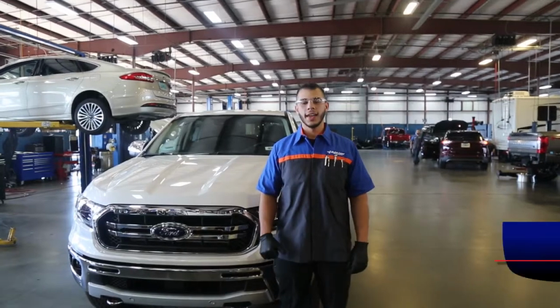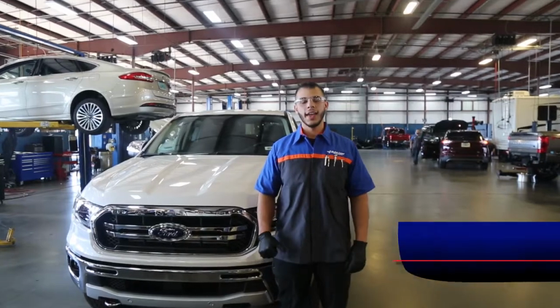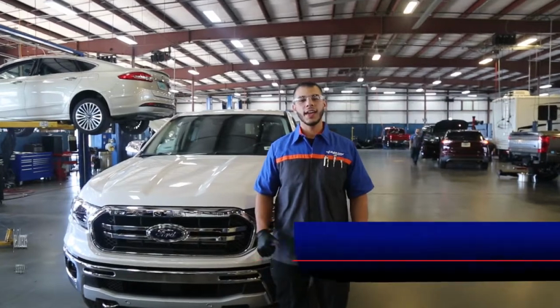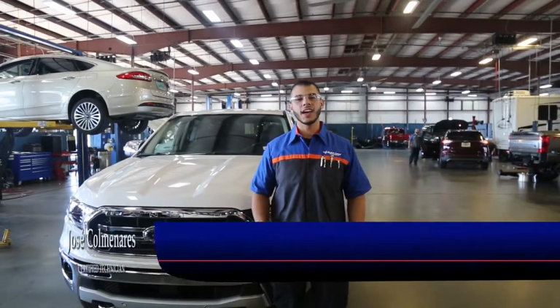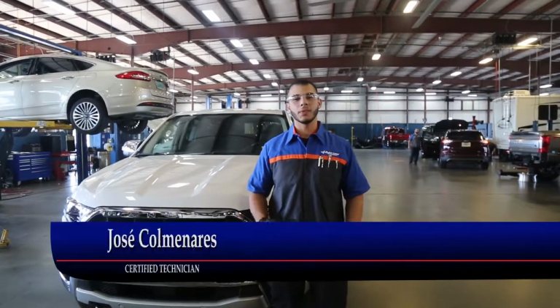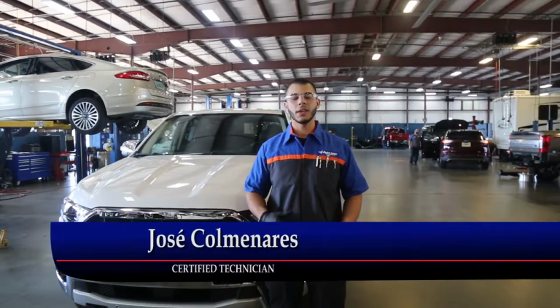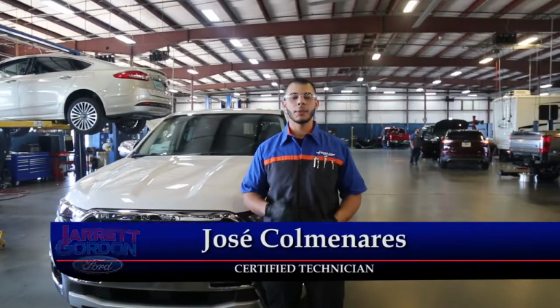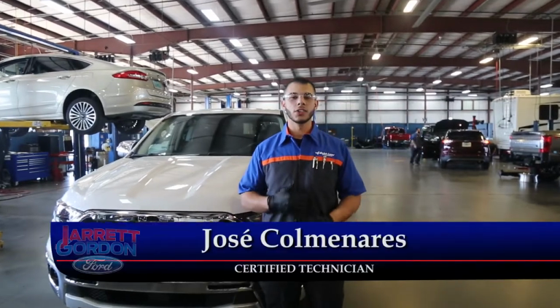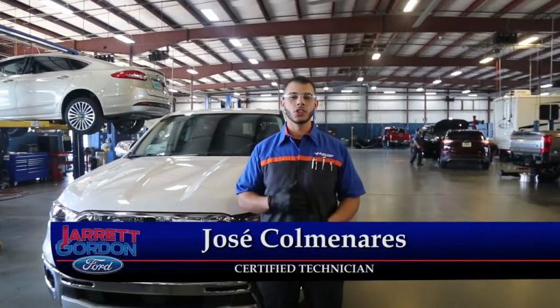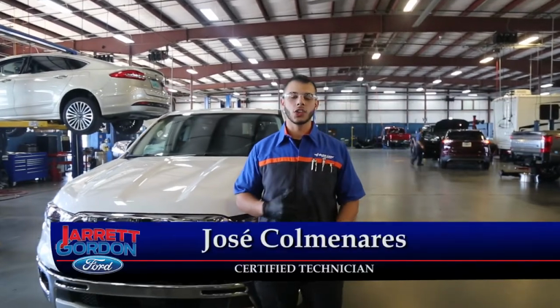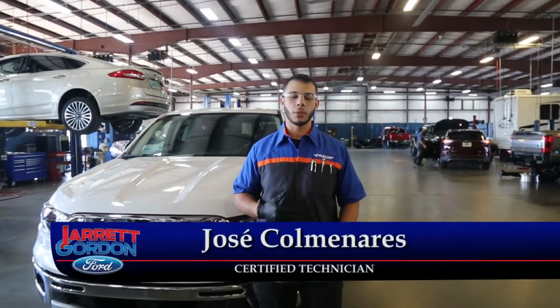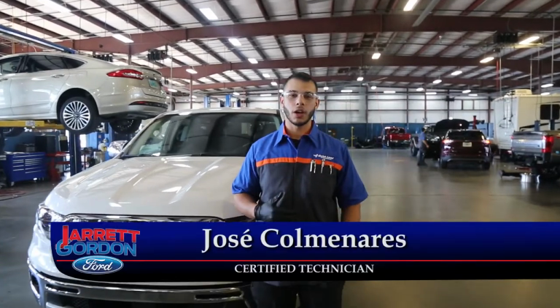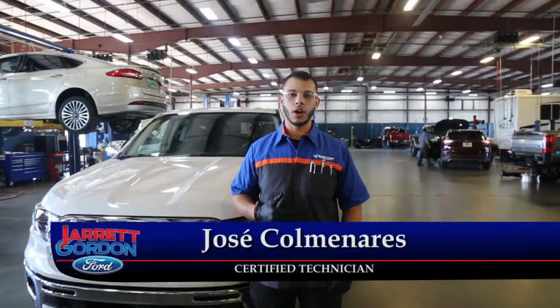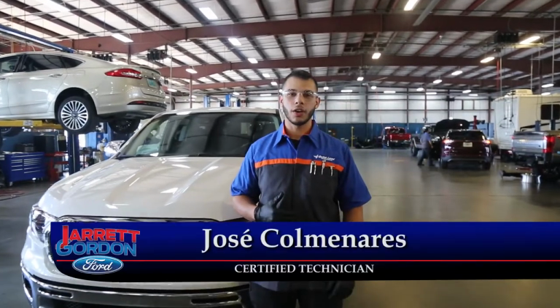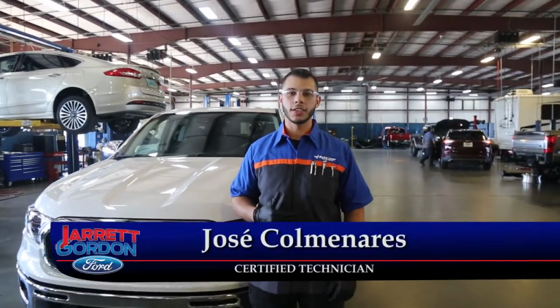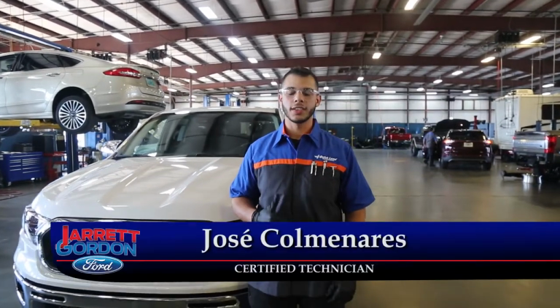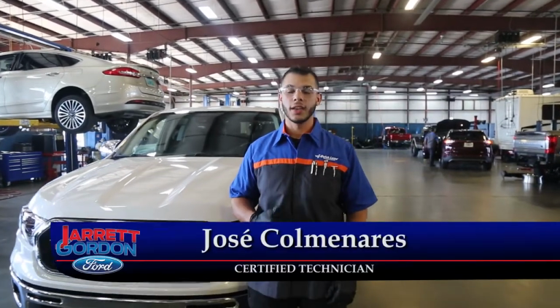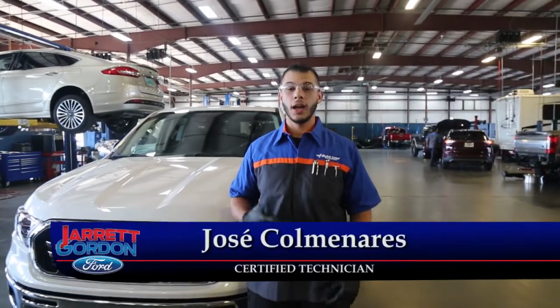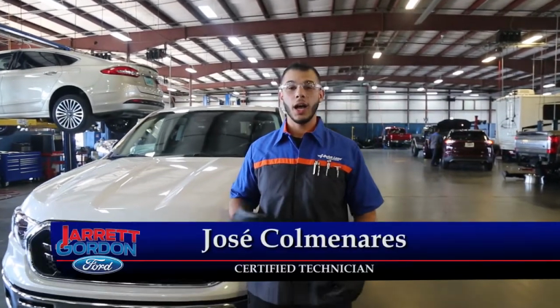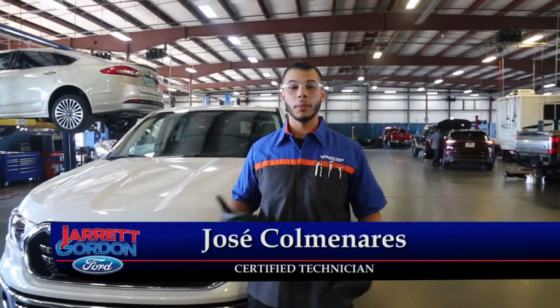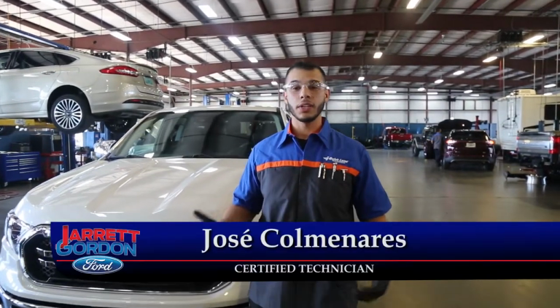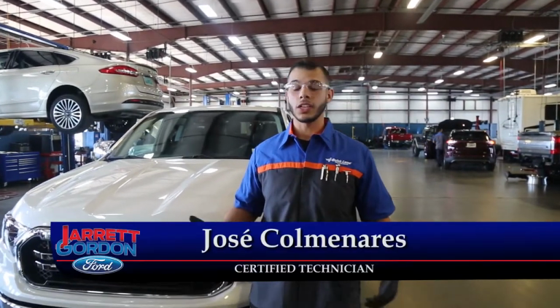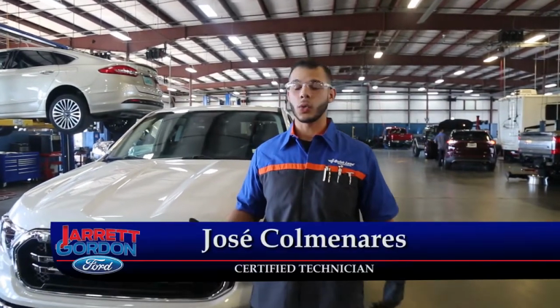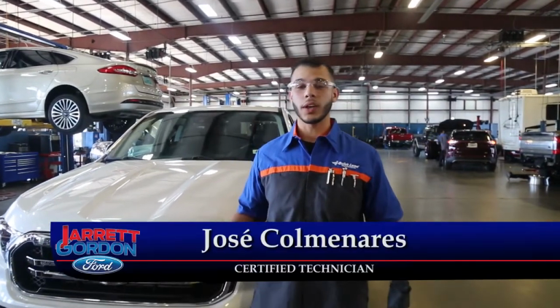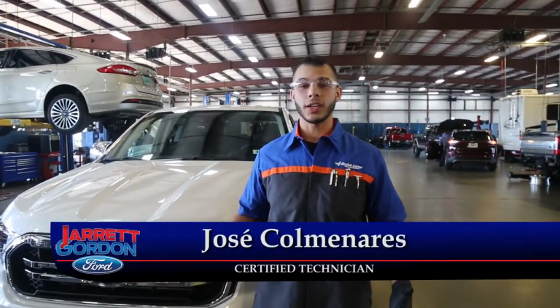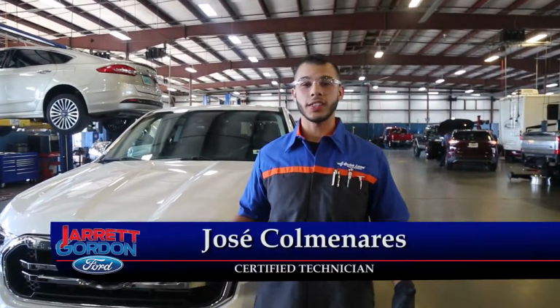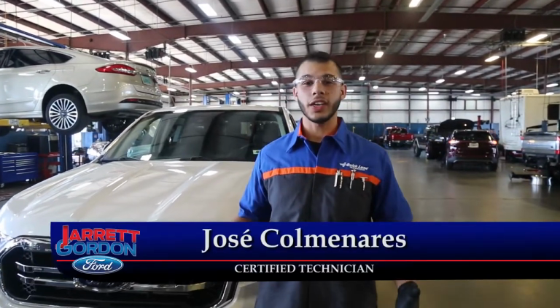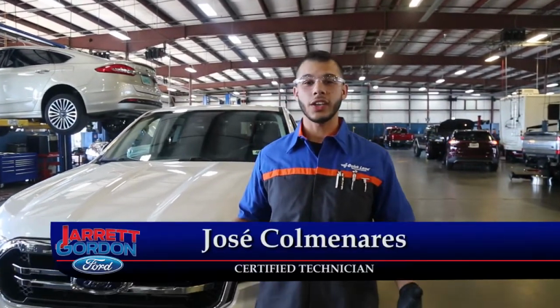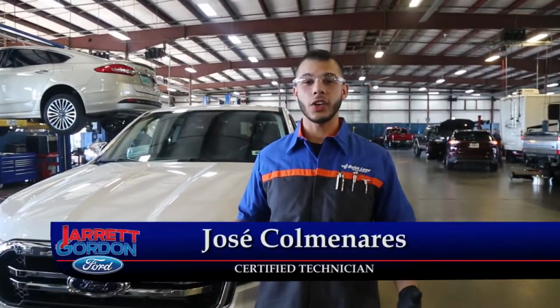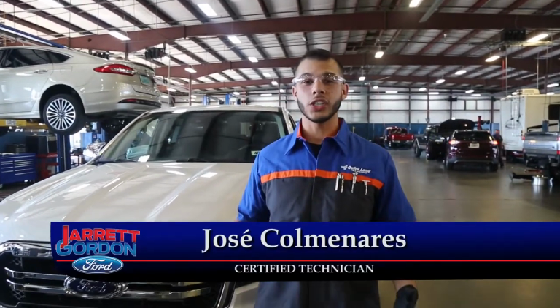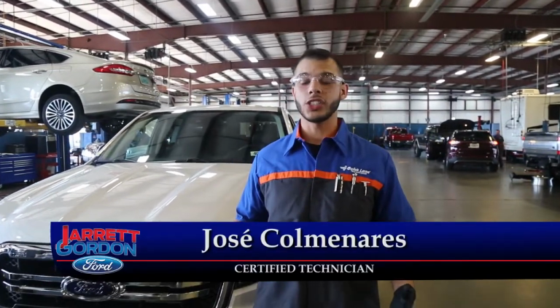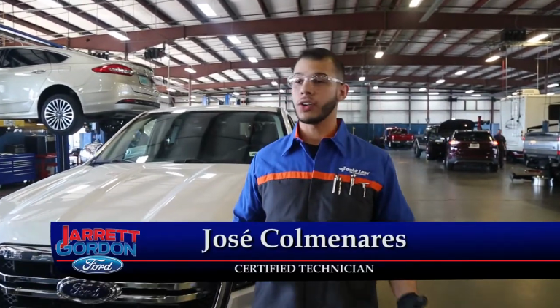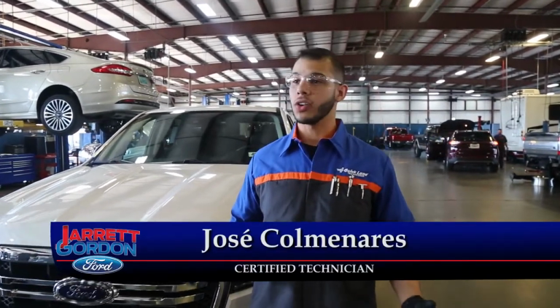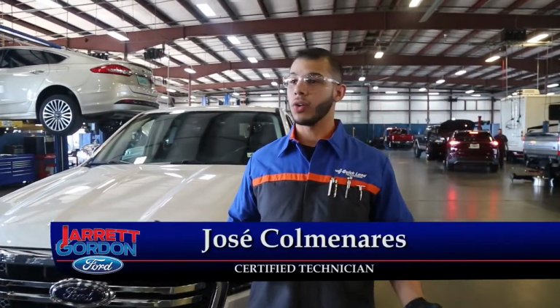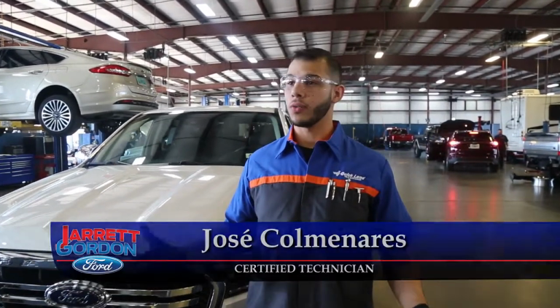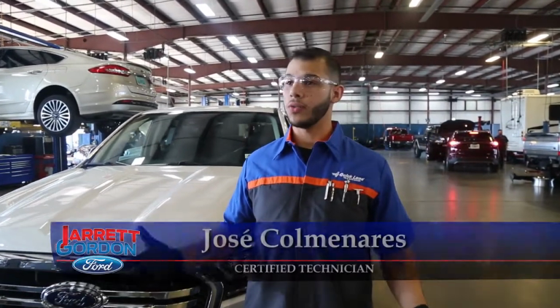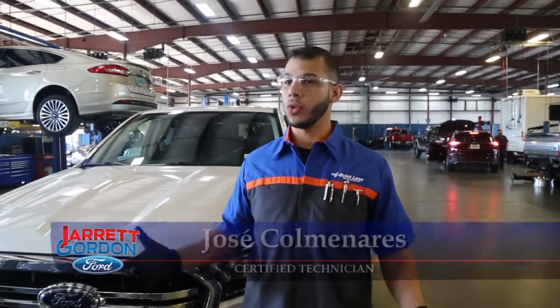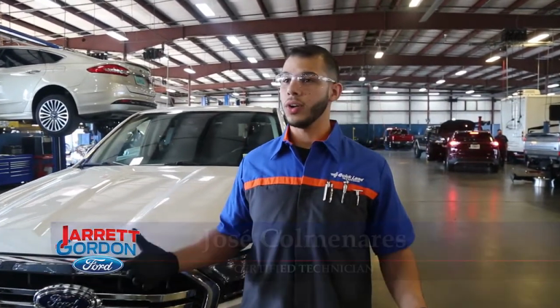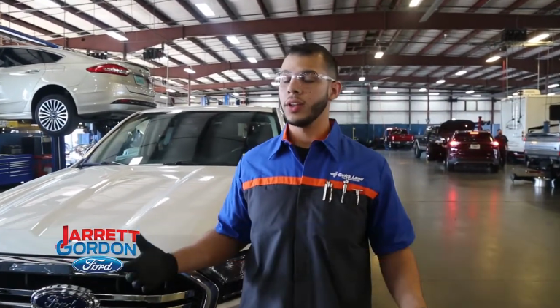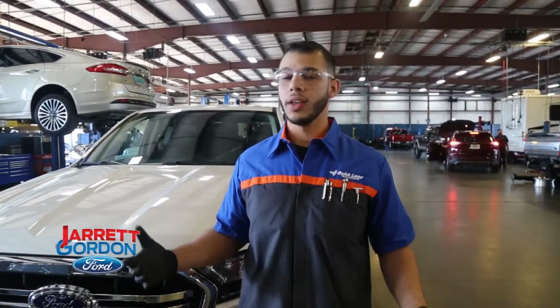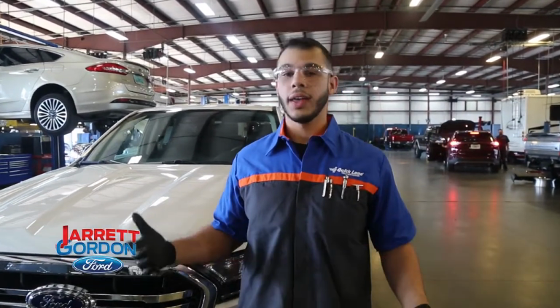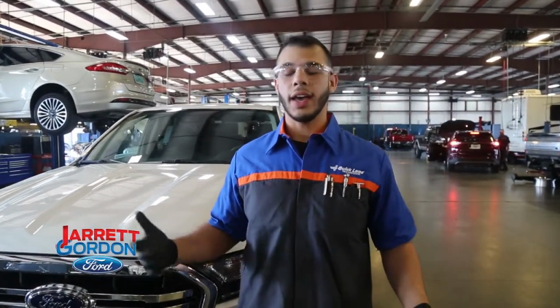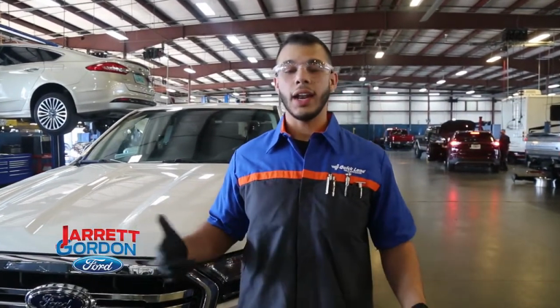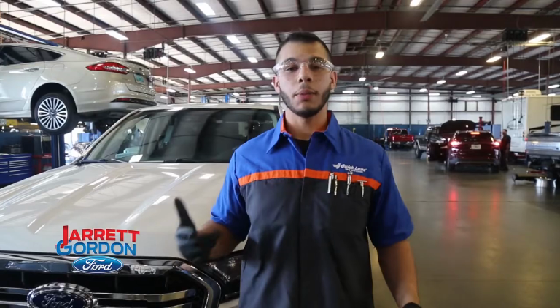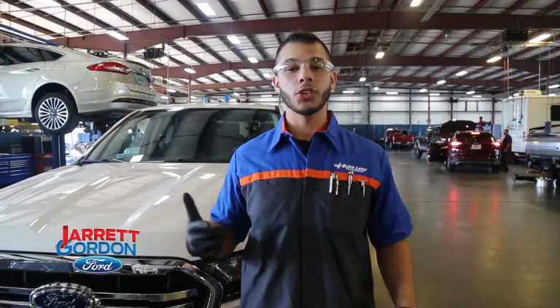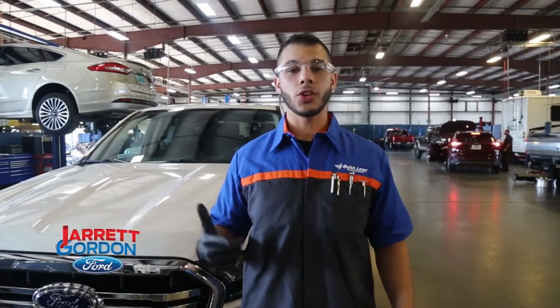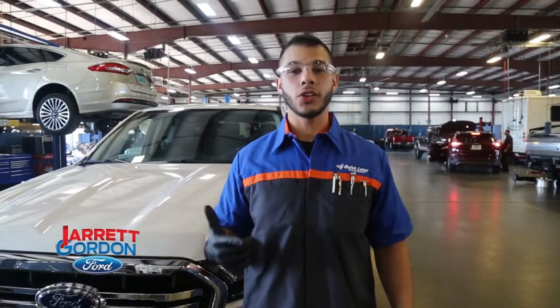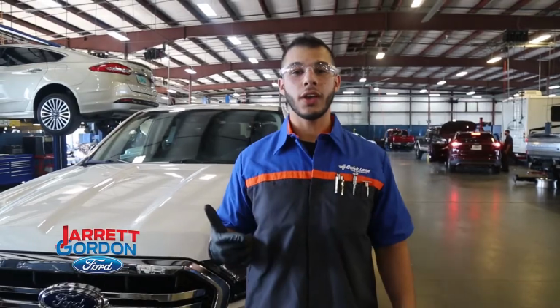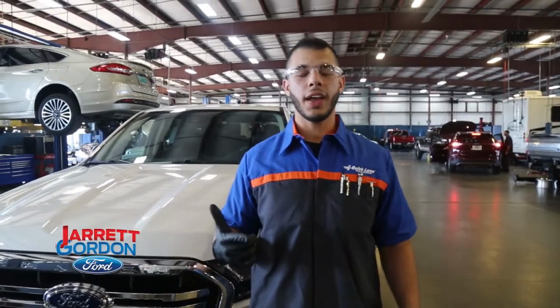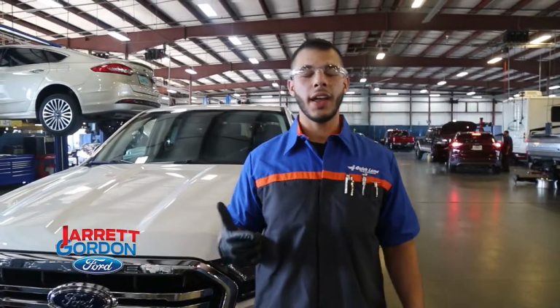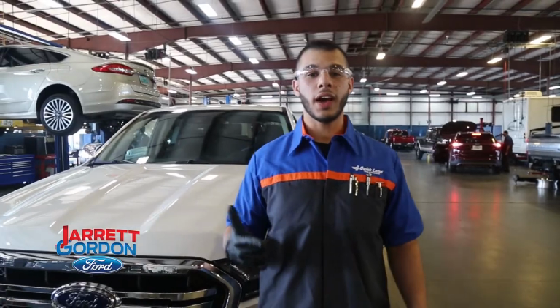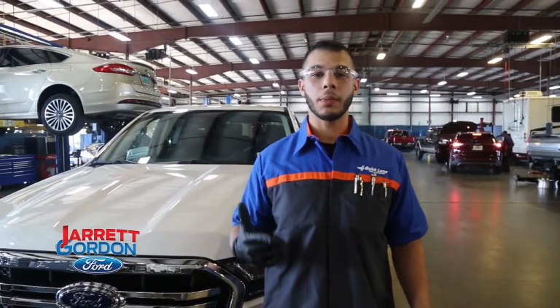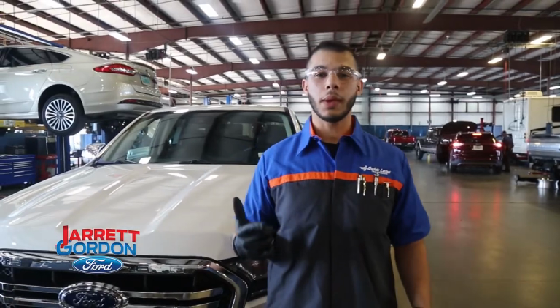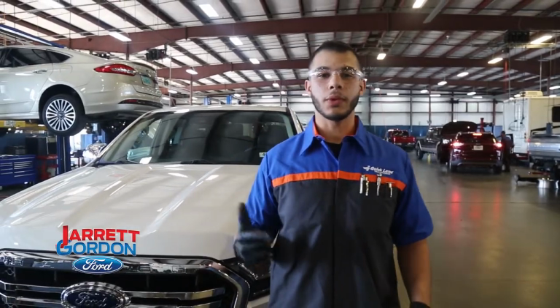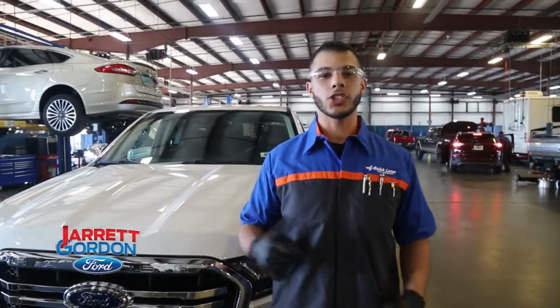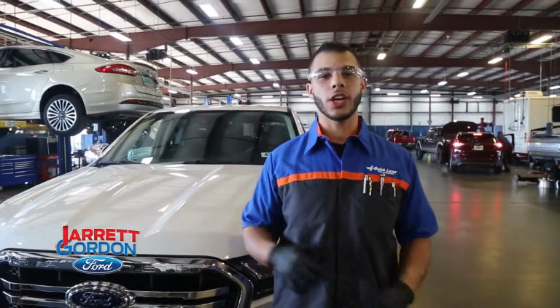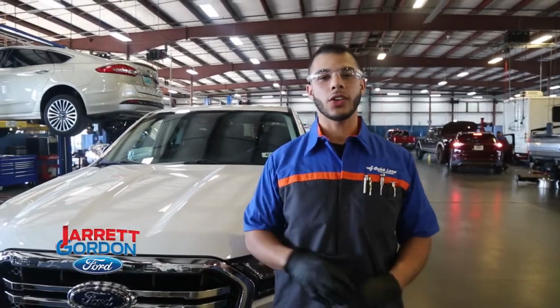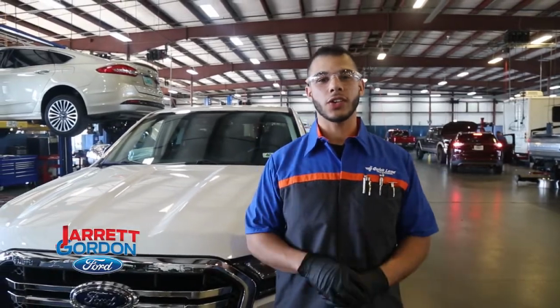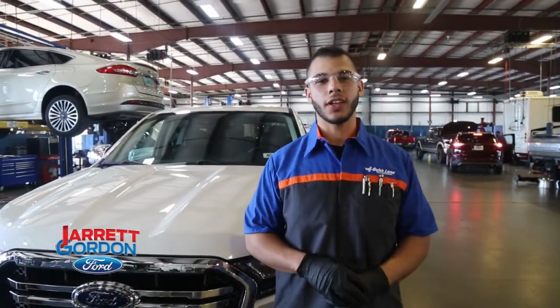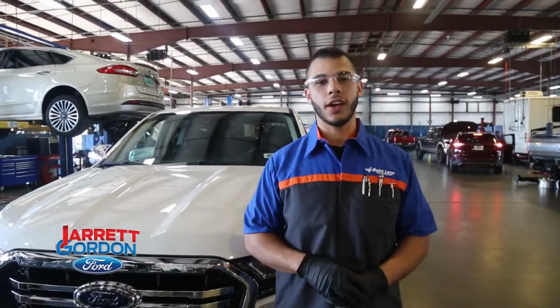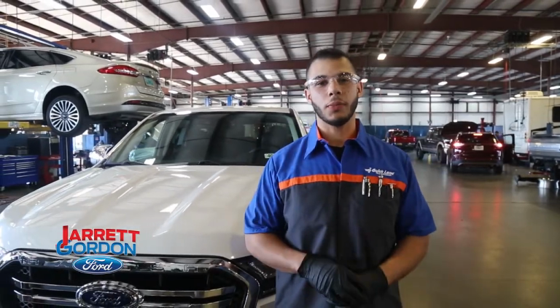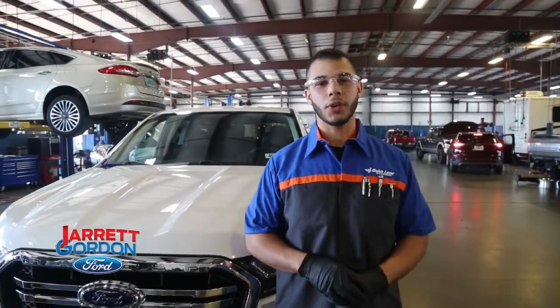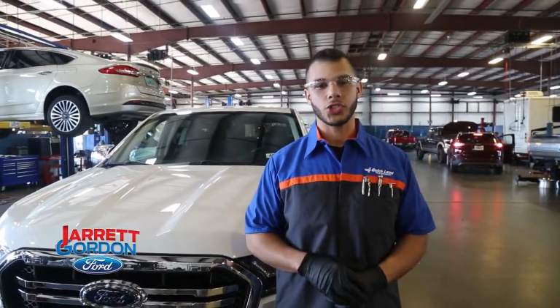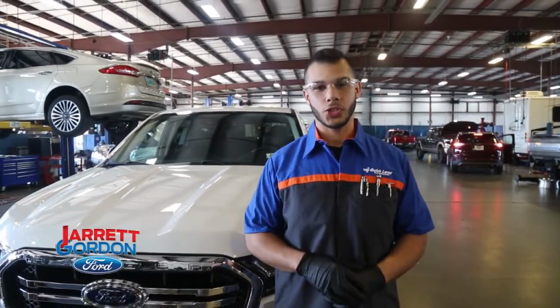Hey guys, my name is Jose Comanarez, I'm the lead quick line tech here at Jaron Gordon Ford and I'm going to show you today how to check your tire pressure.